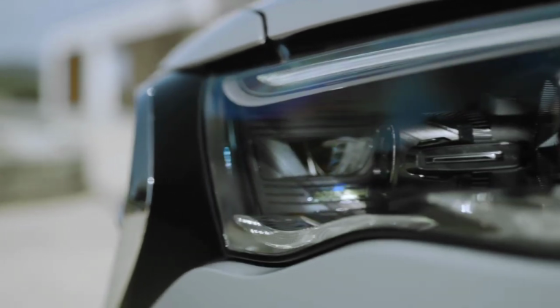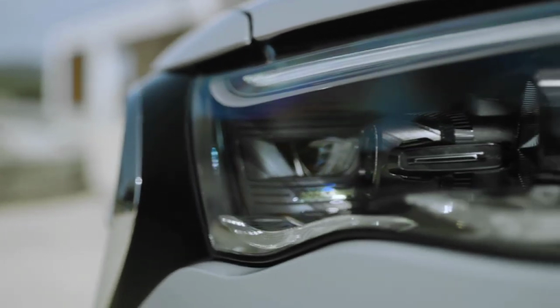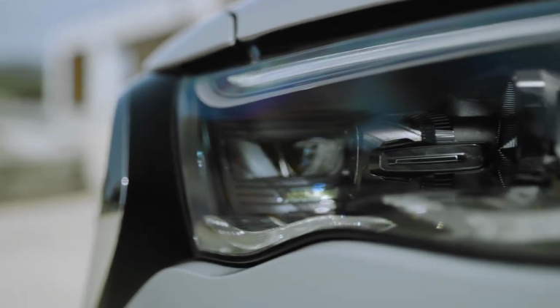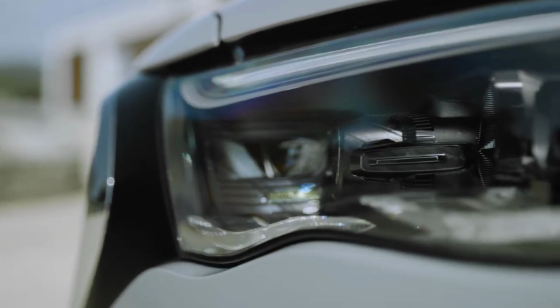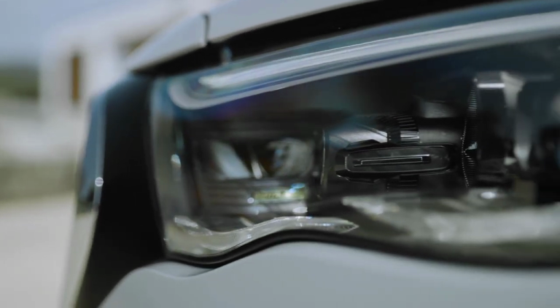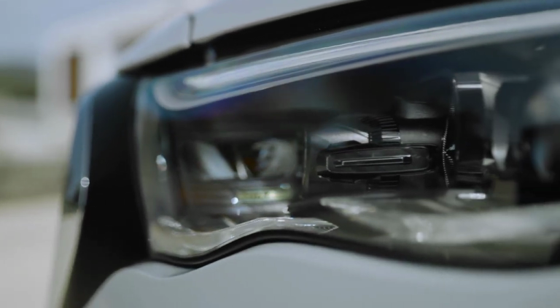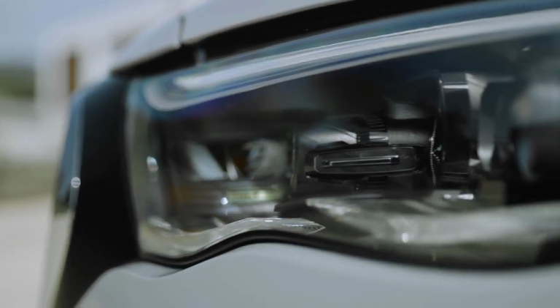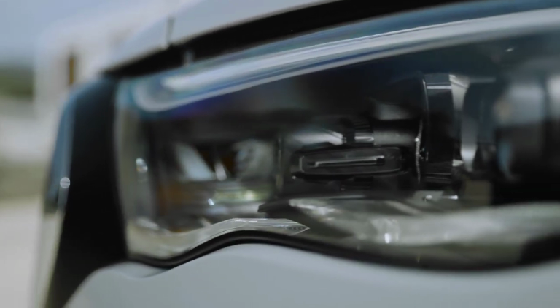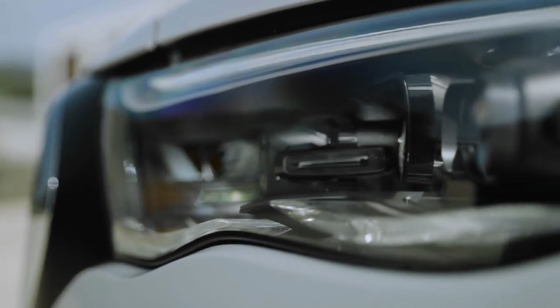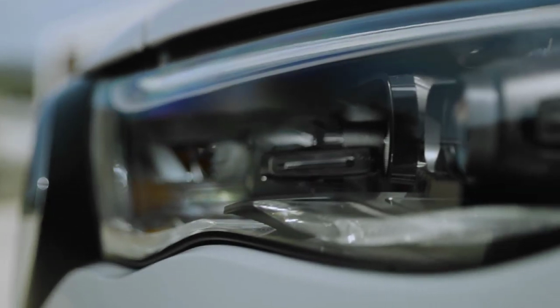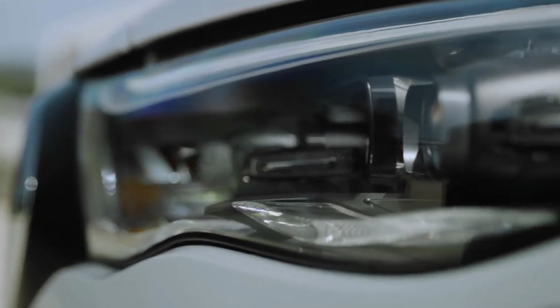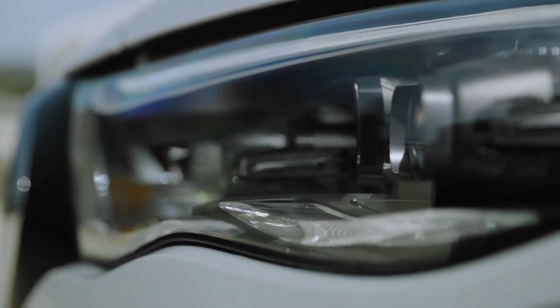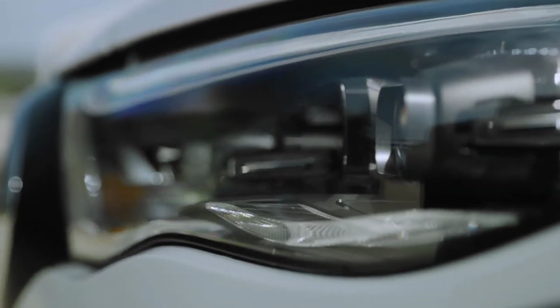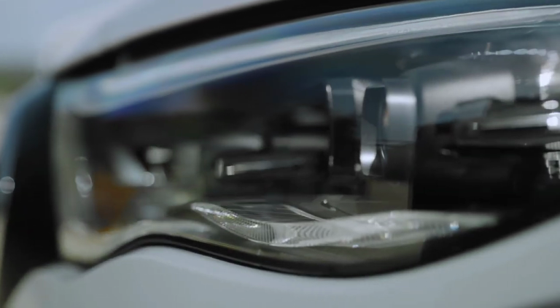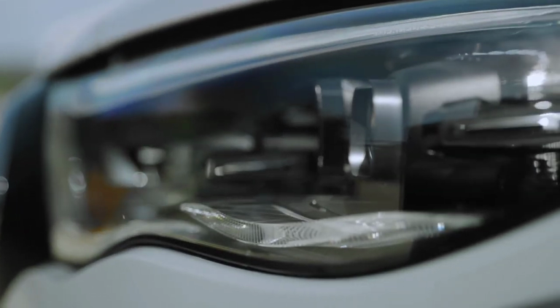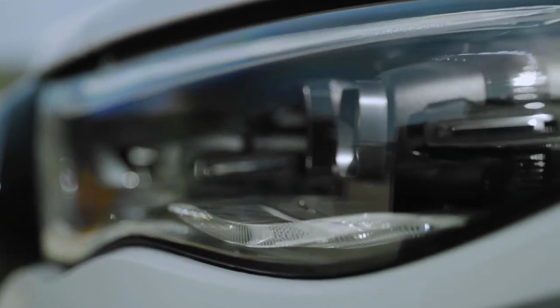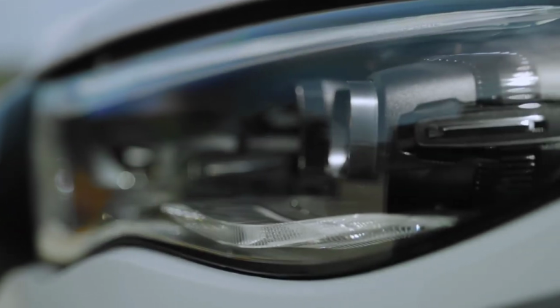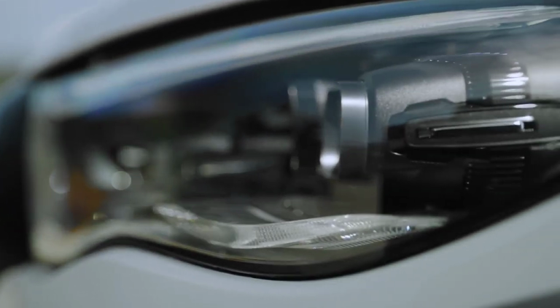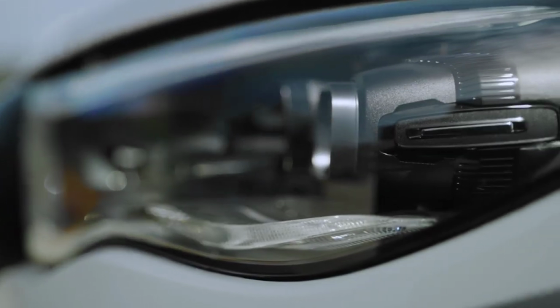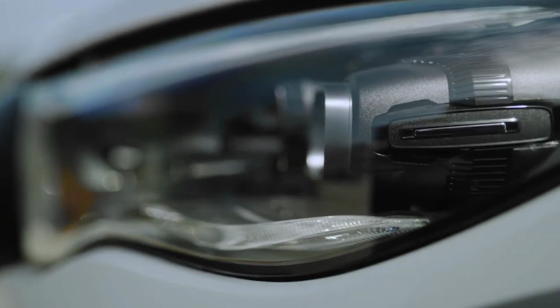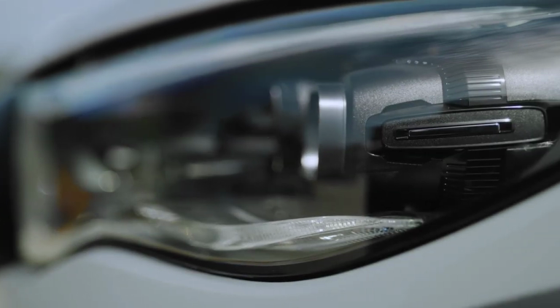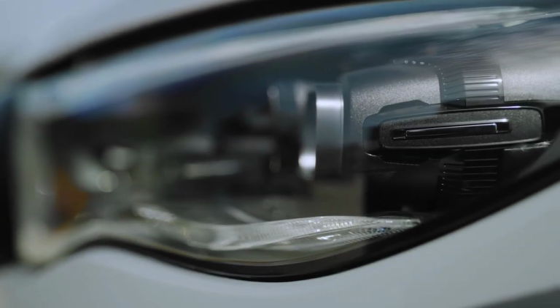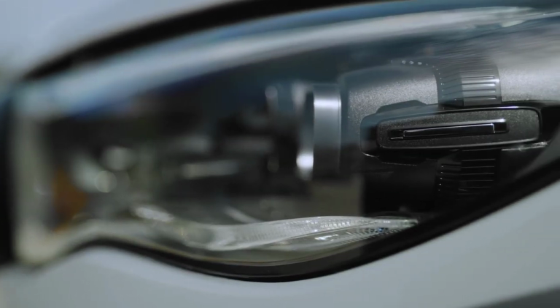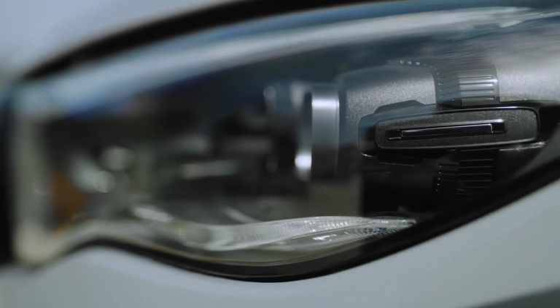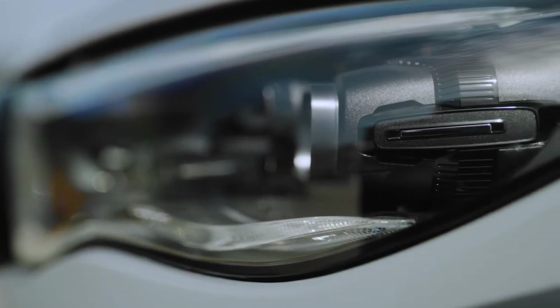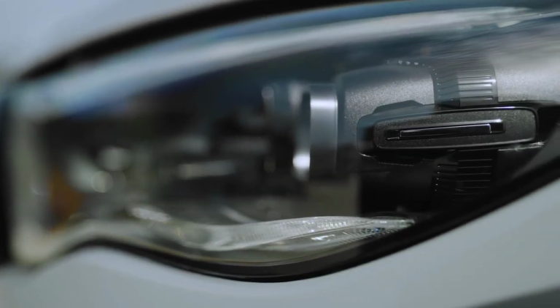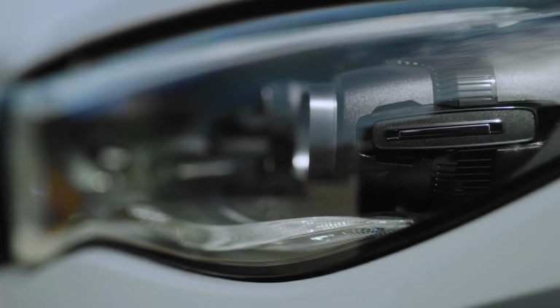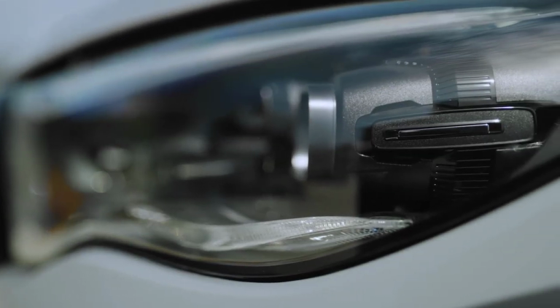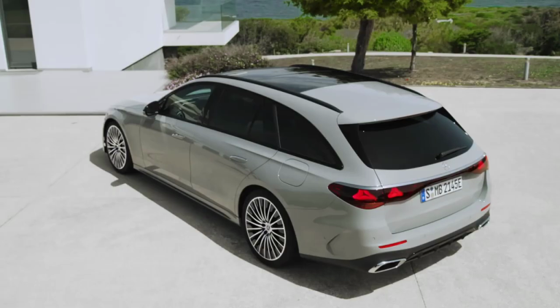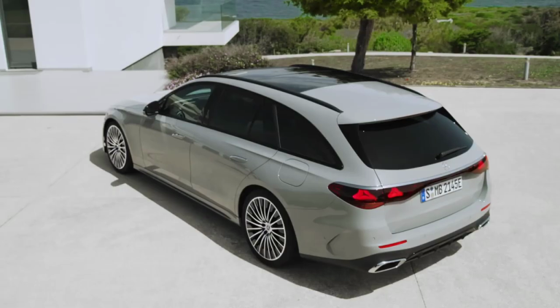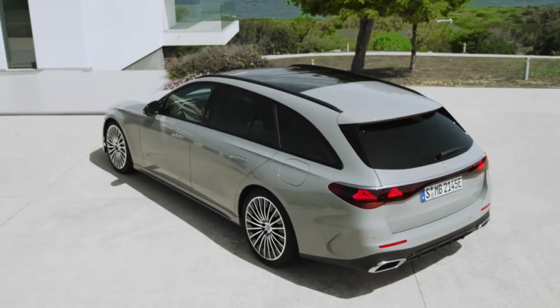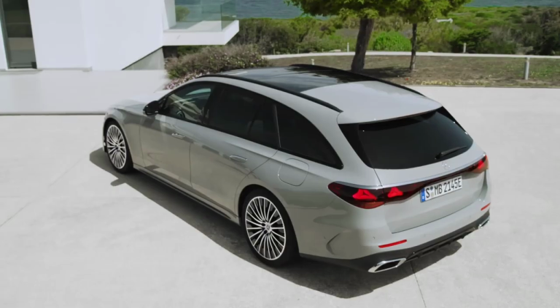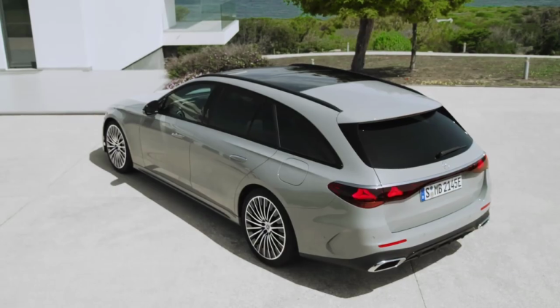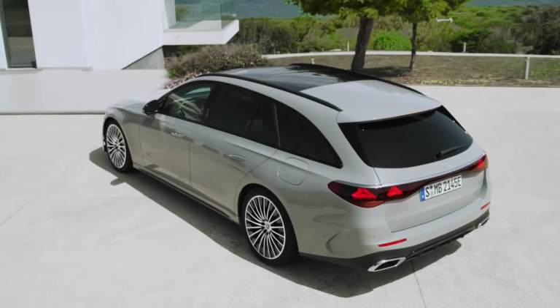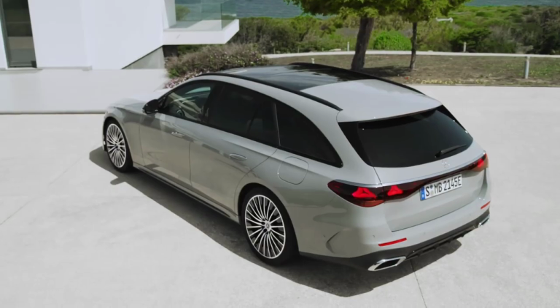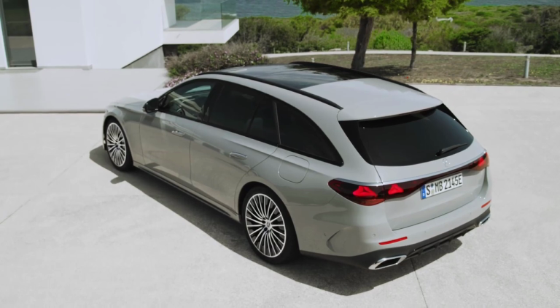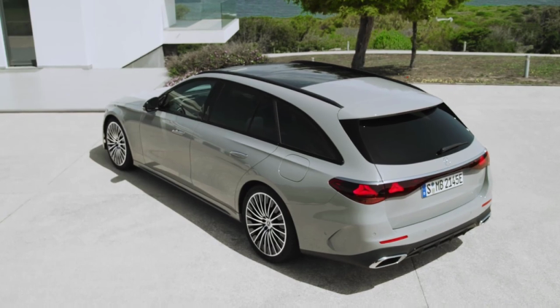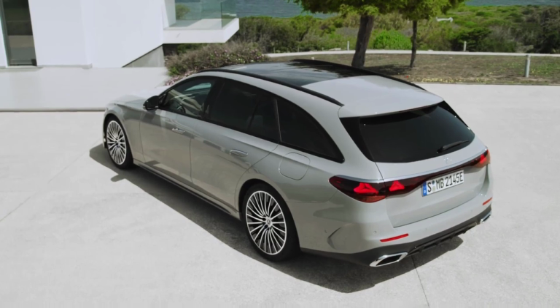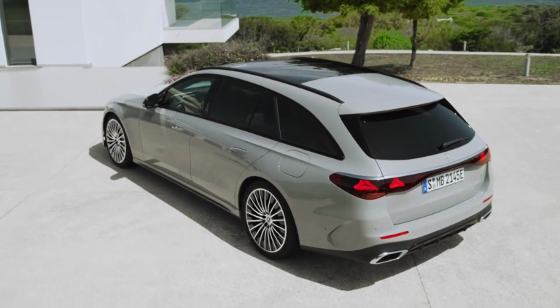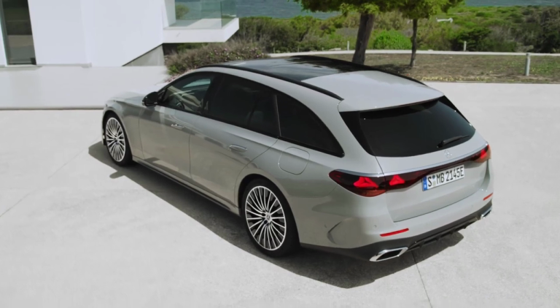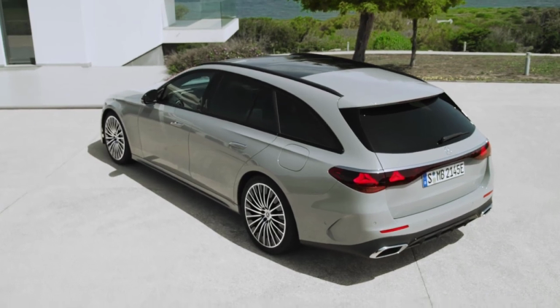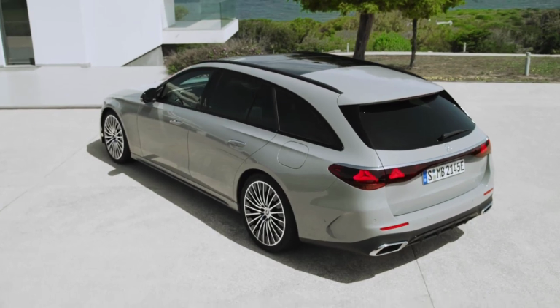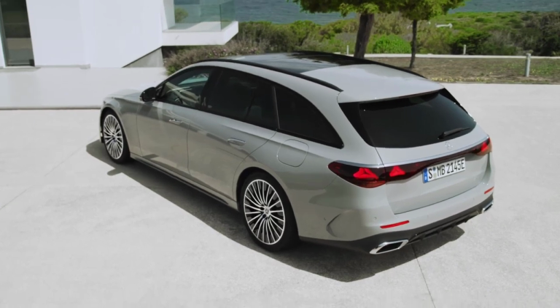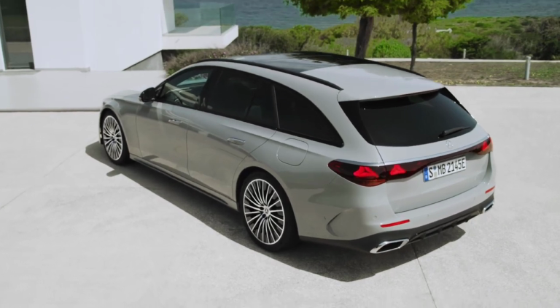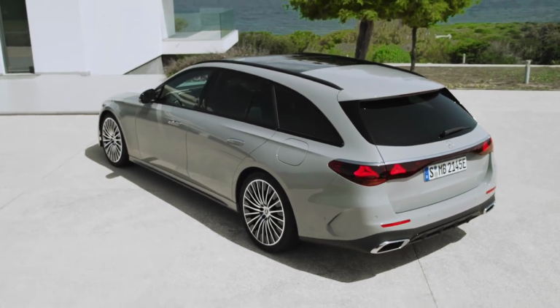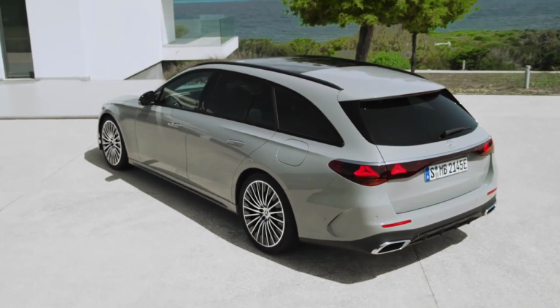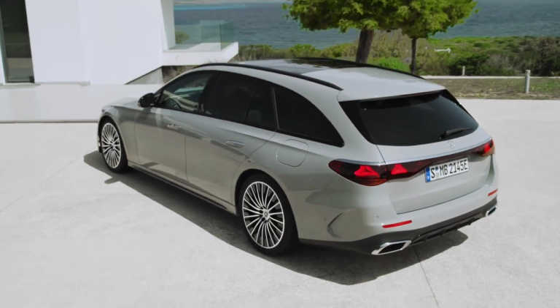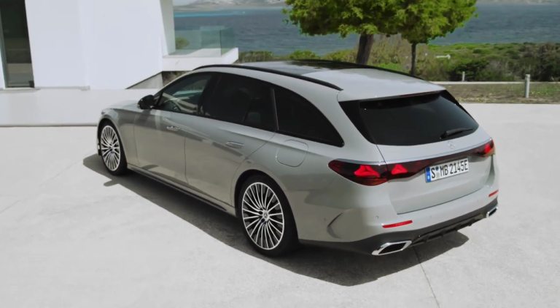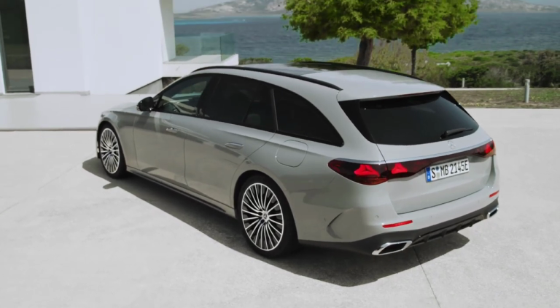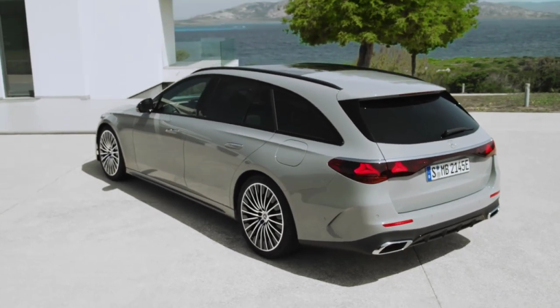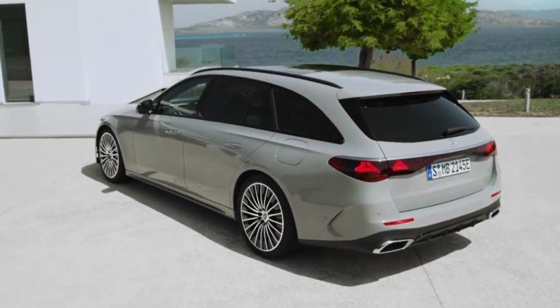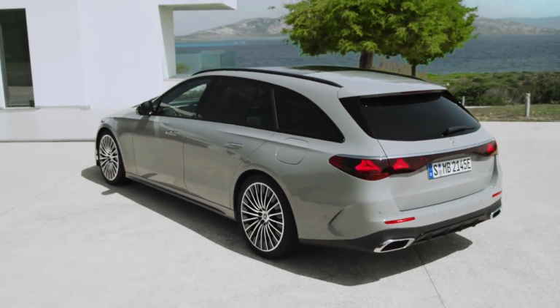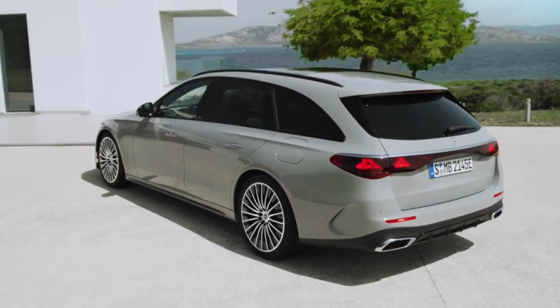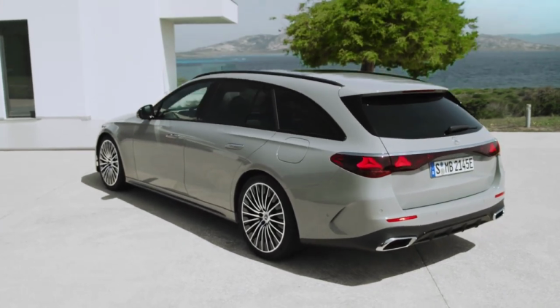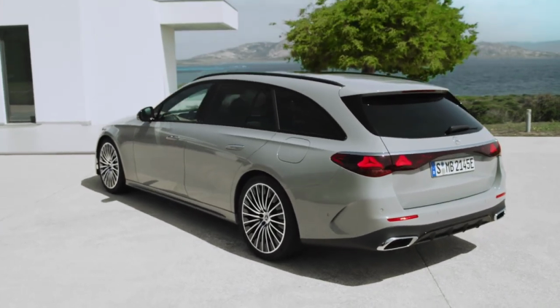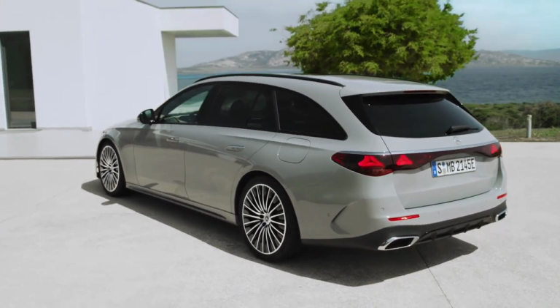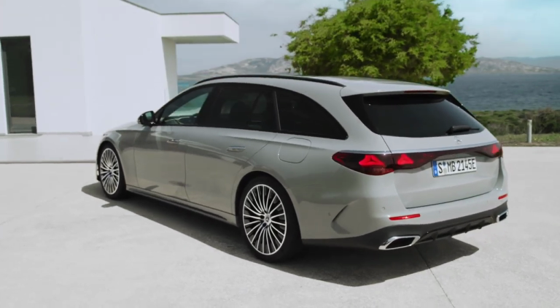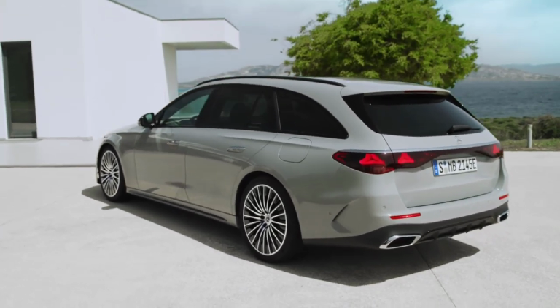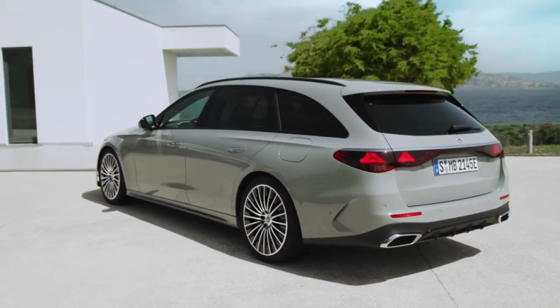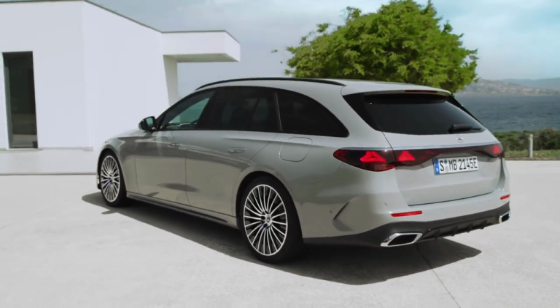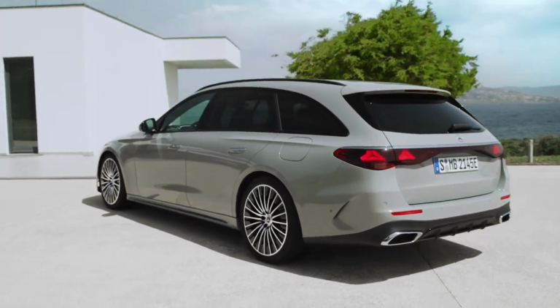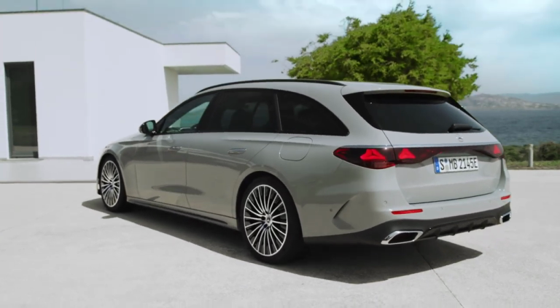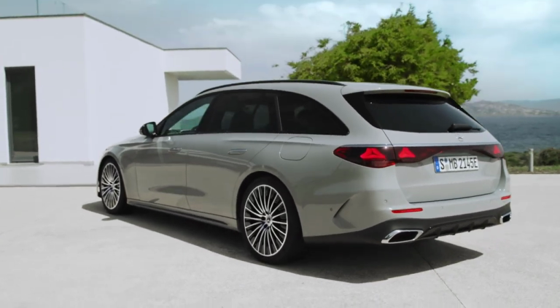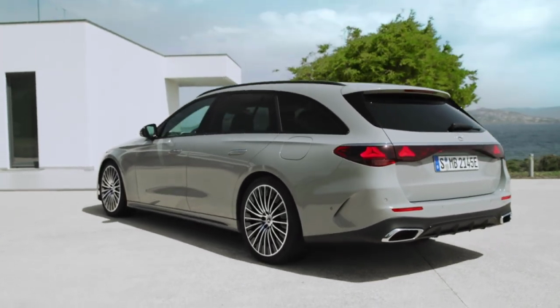Style-wise, the E-Wagon earns a new front grille and the taillights now feature two star-shaped elements, akin to the Mercedes-Star logo.